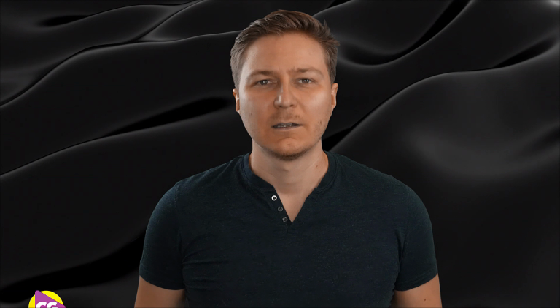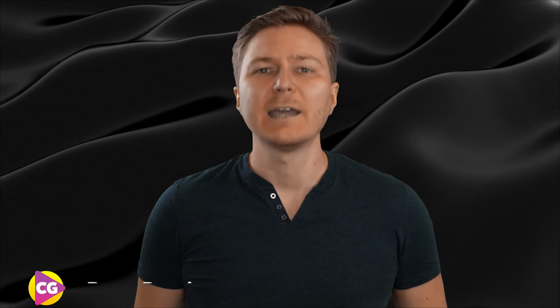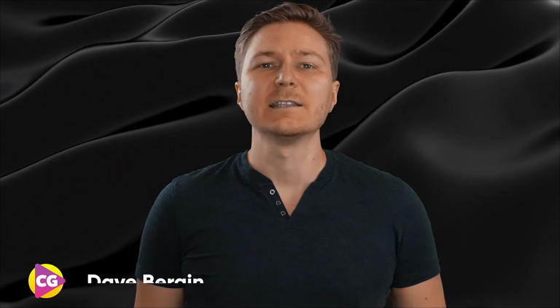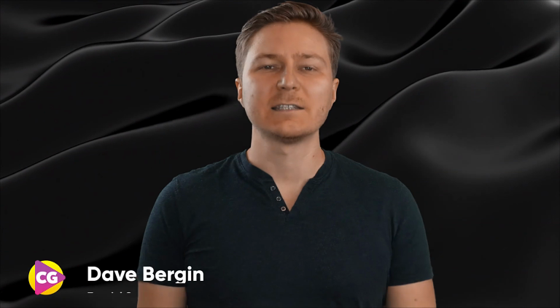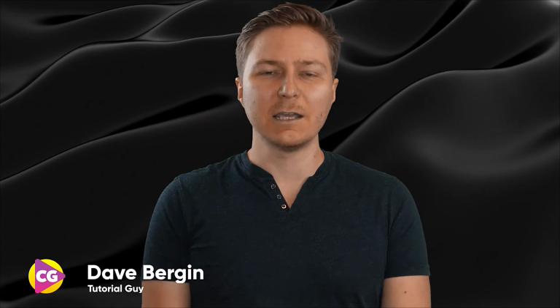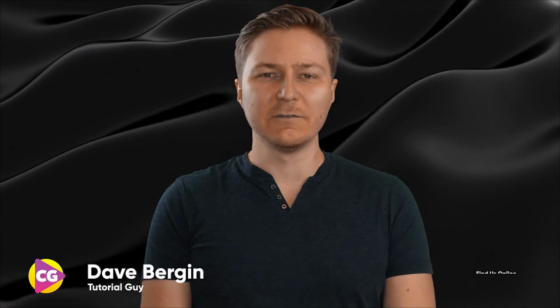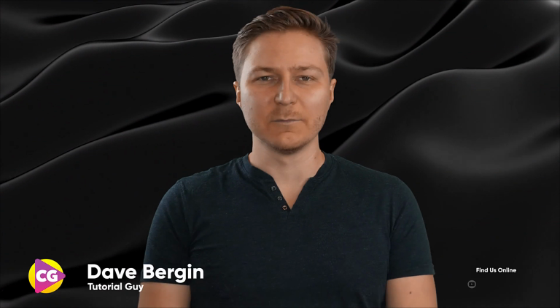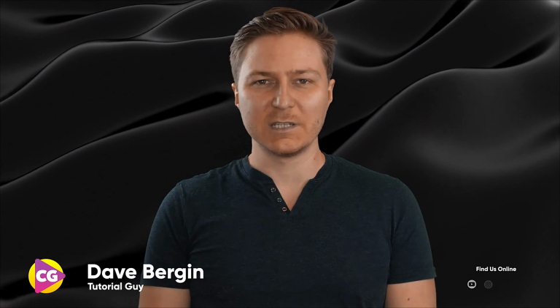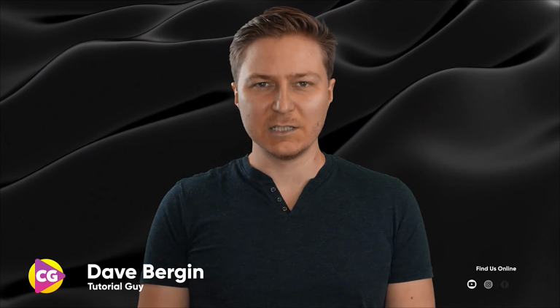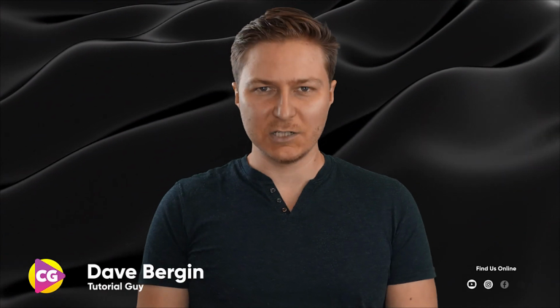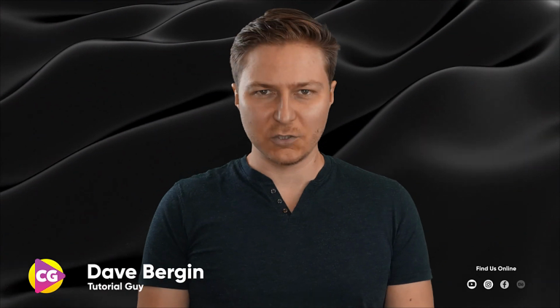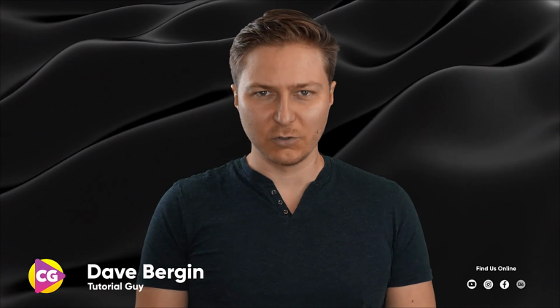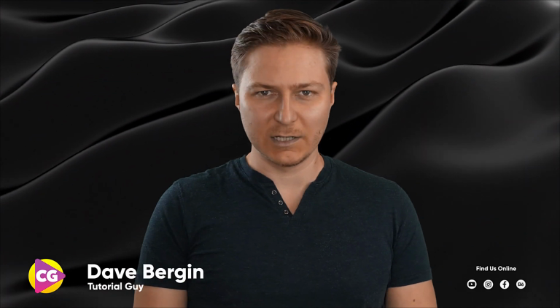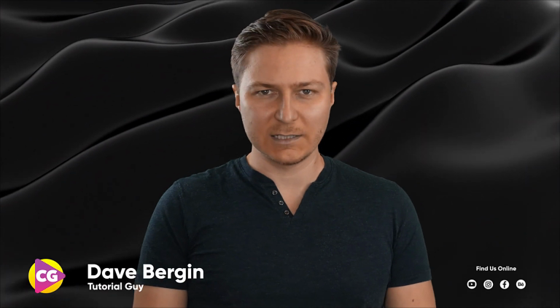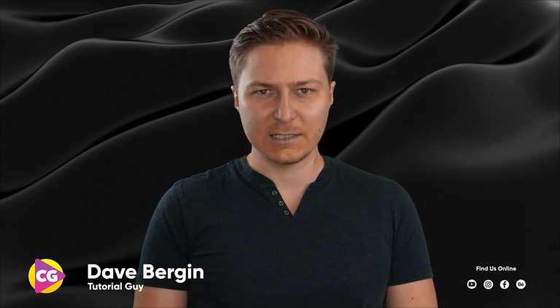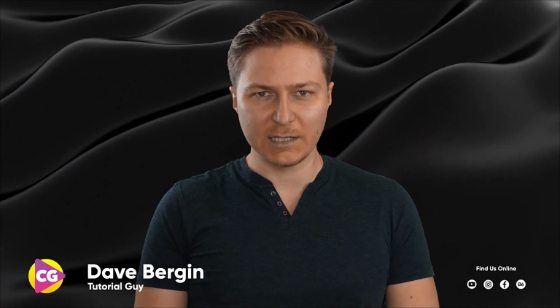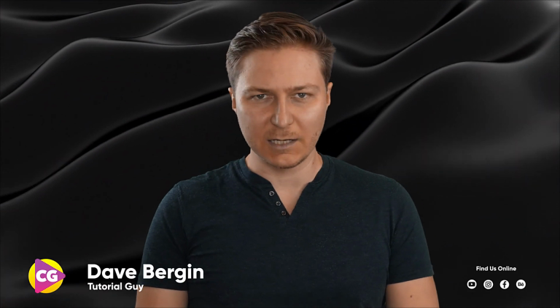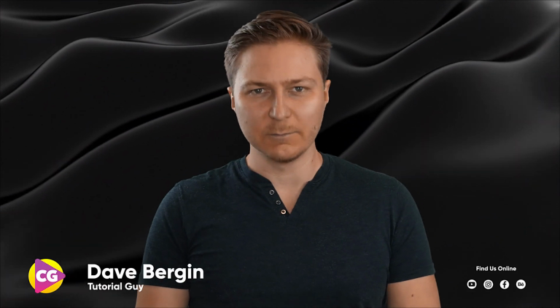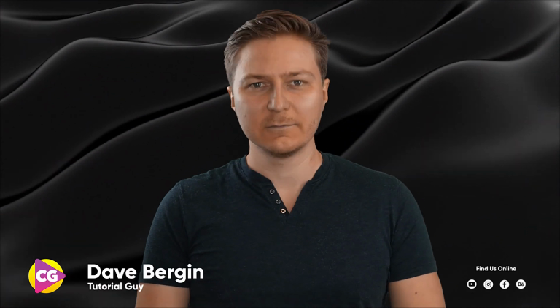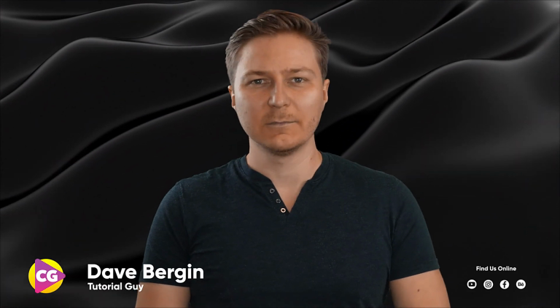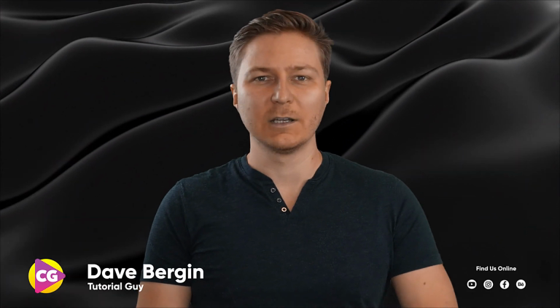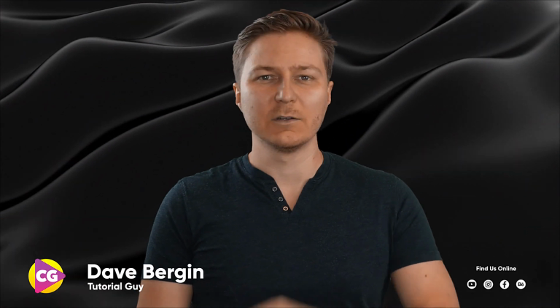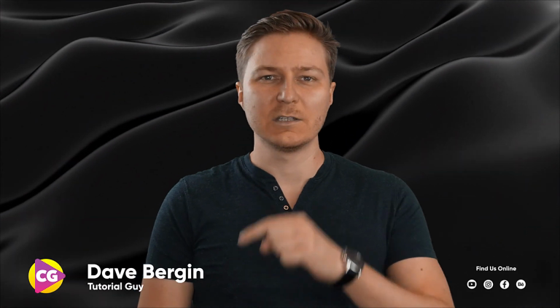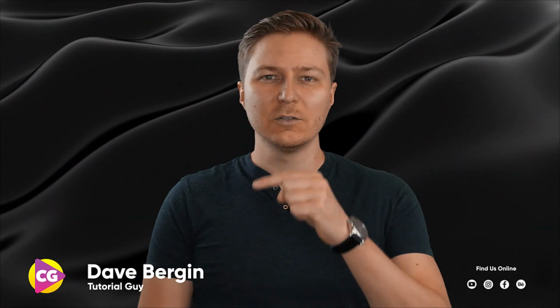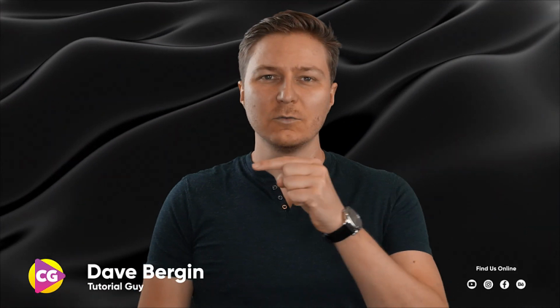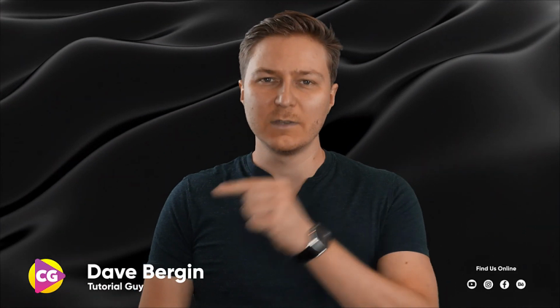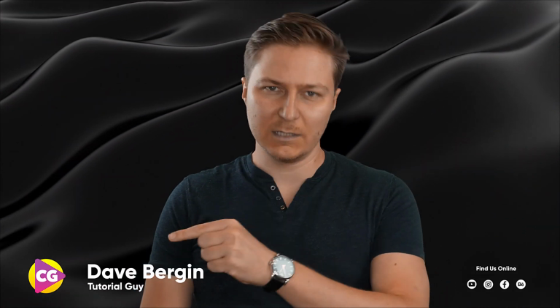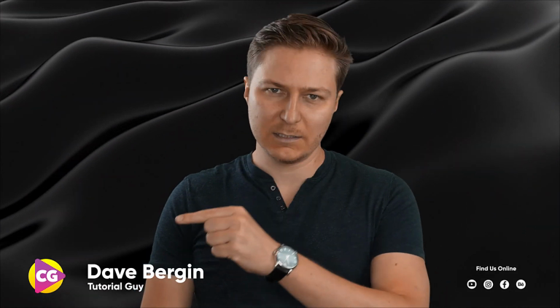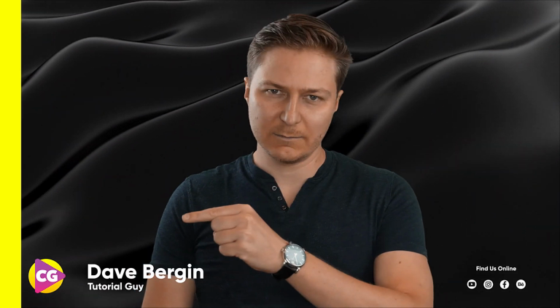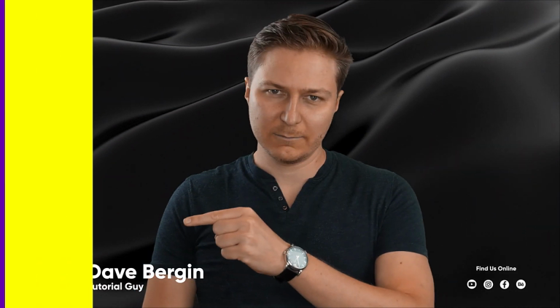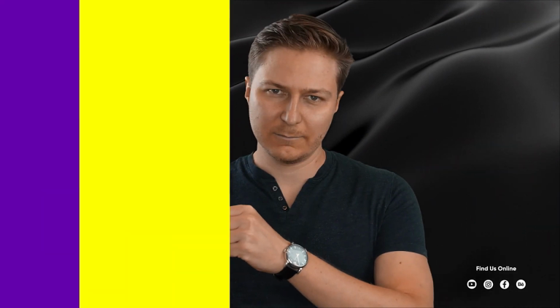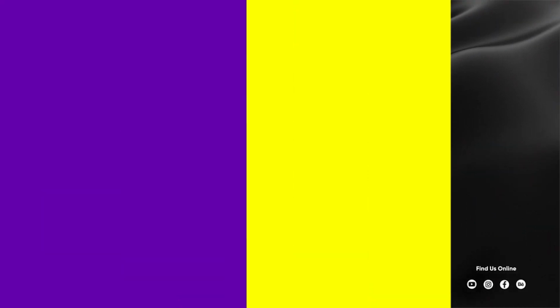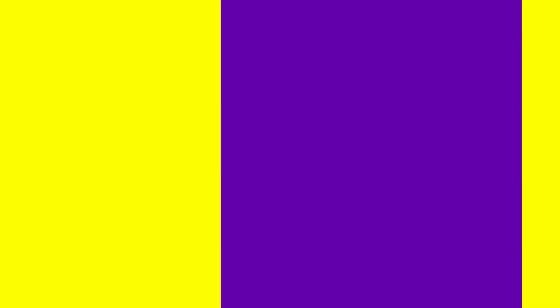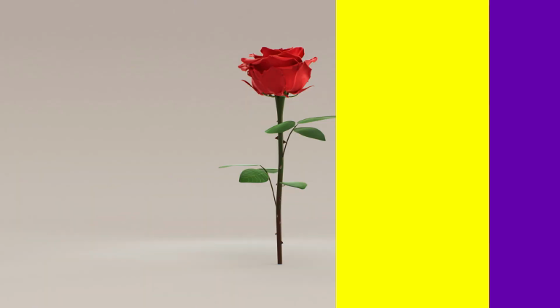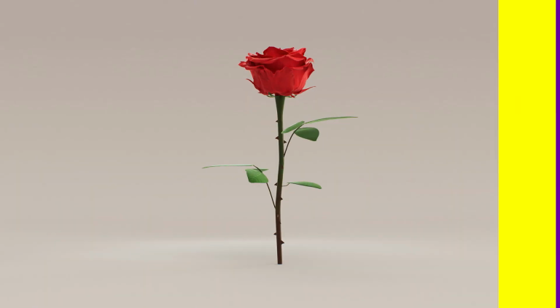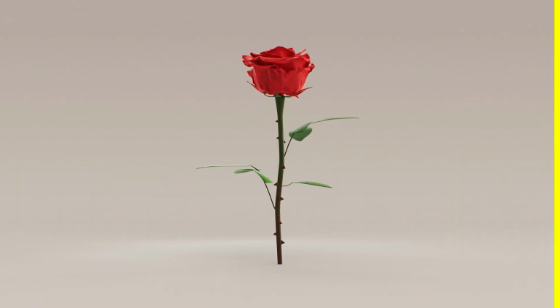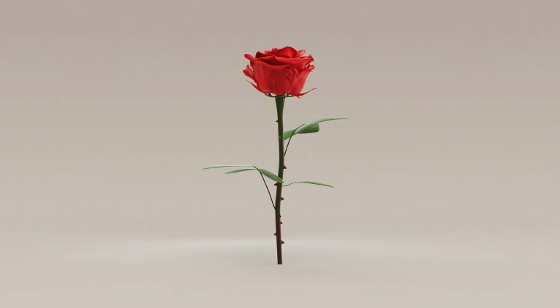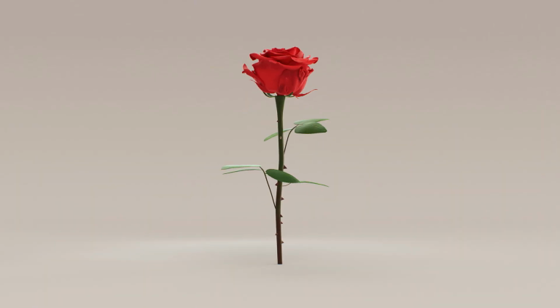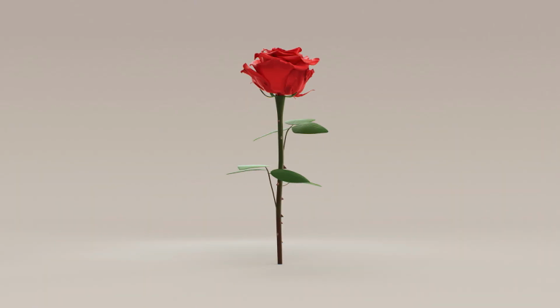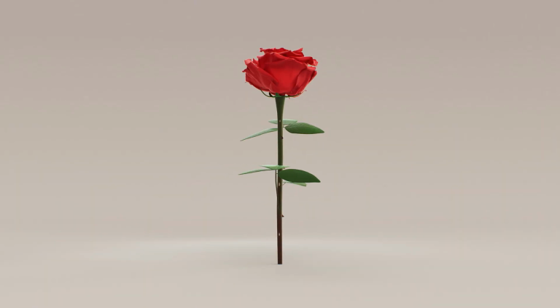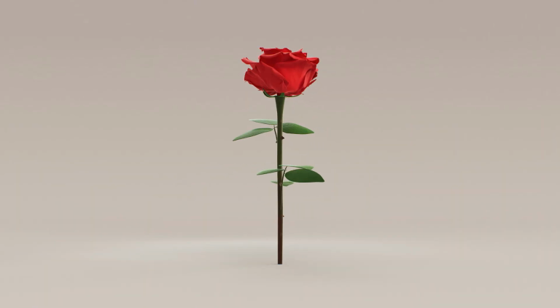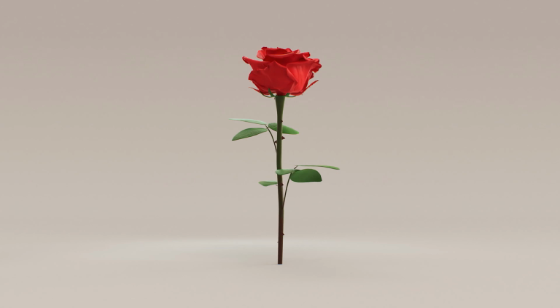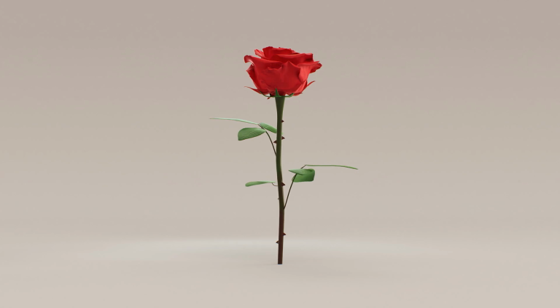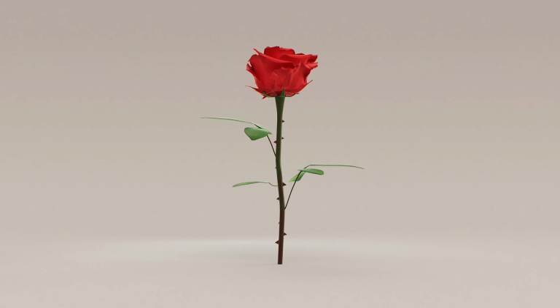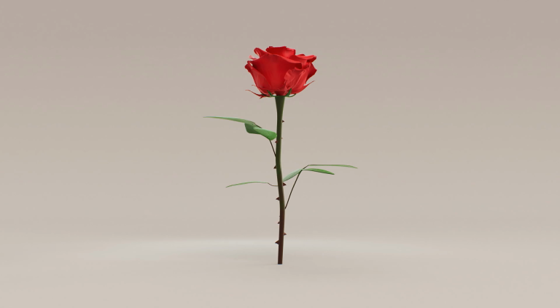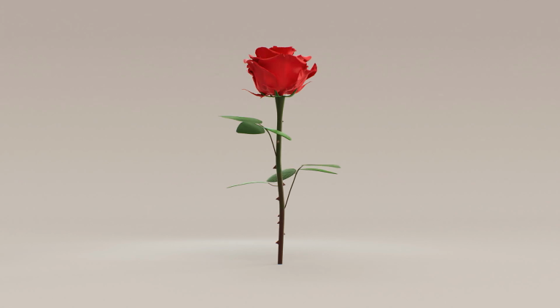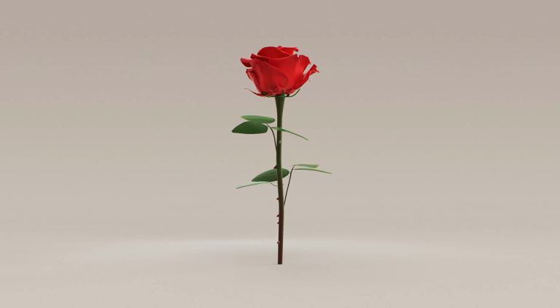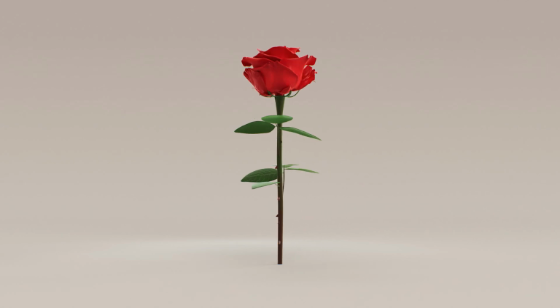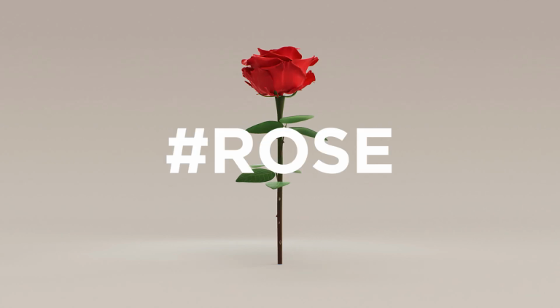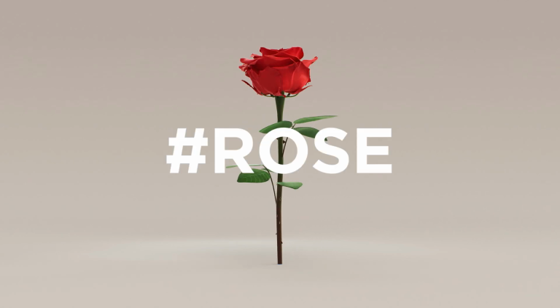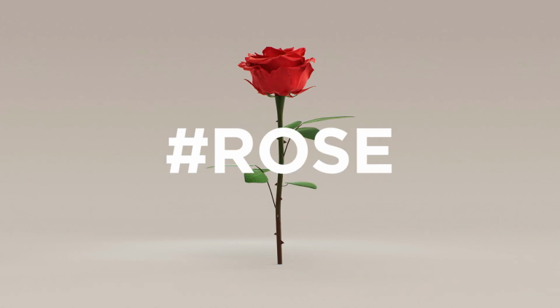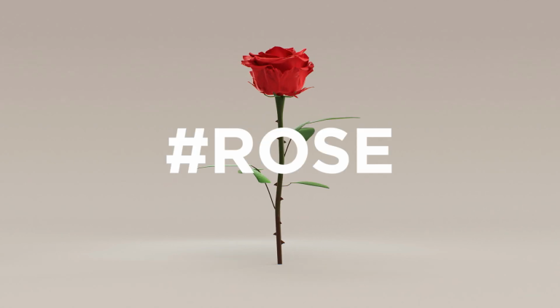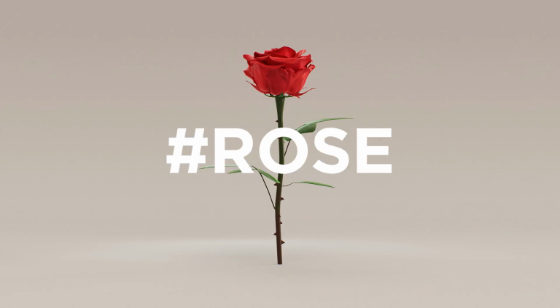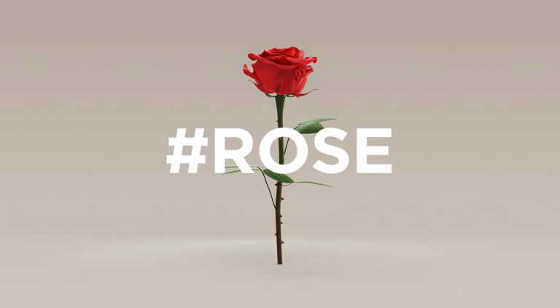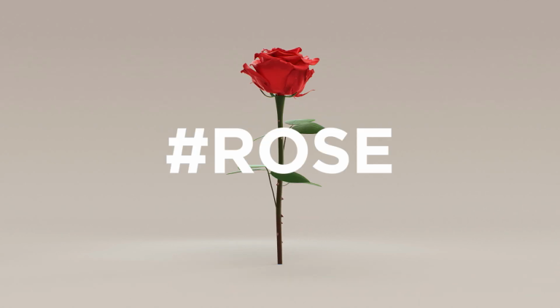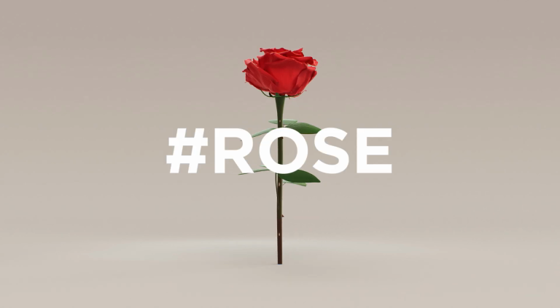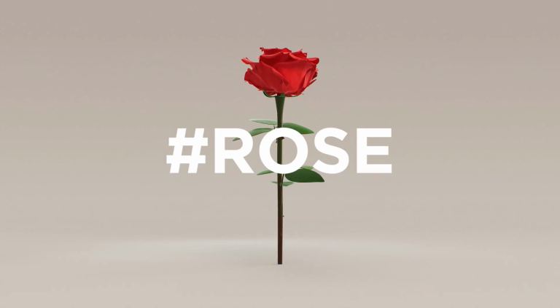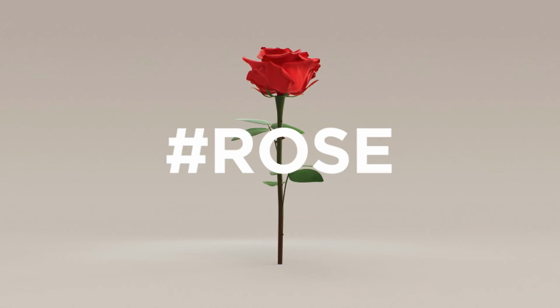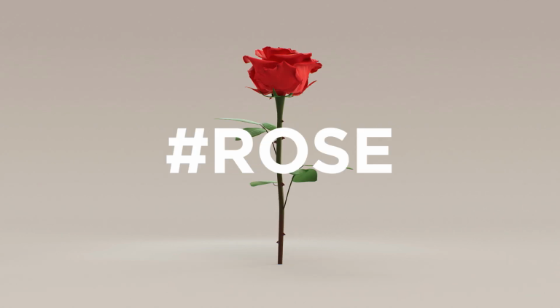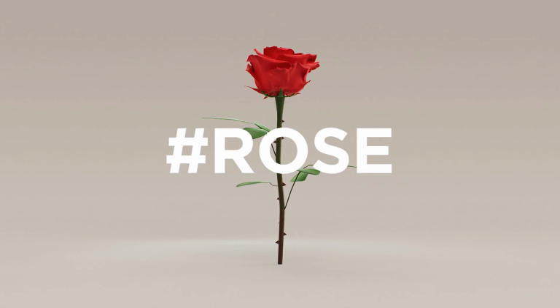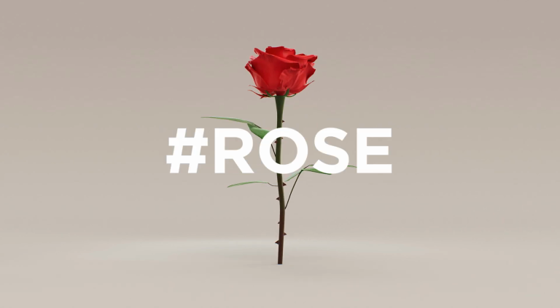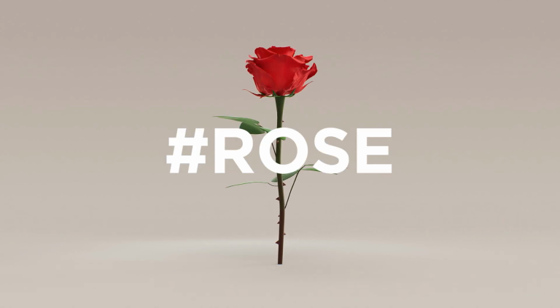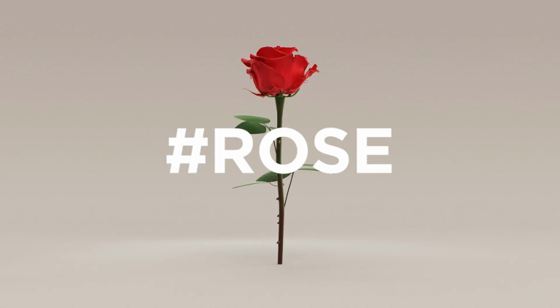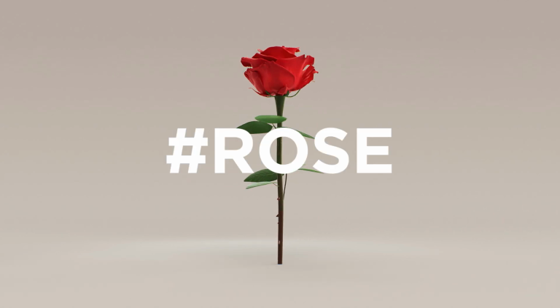Hey, it's Dave from CGShortcuts. Today we're revealing the winners of our hashtag Rose Challenge.